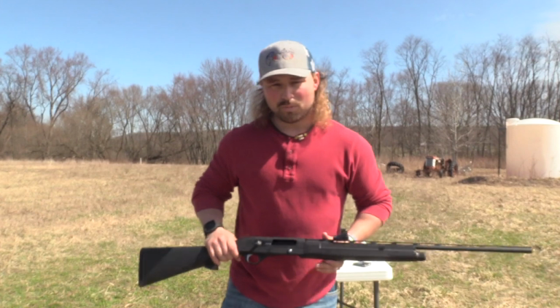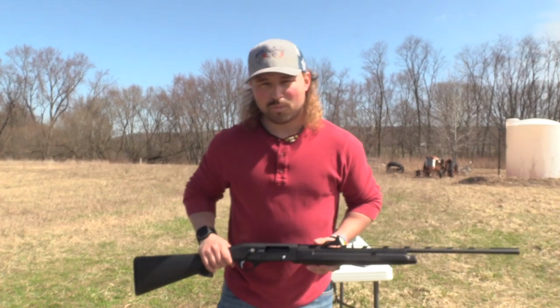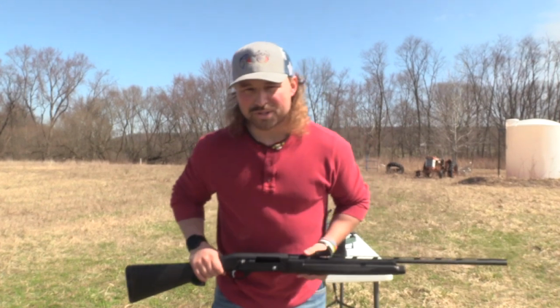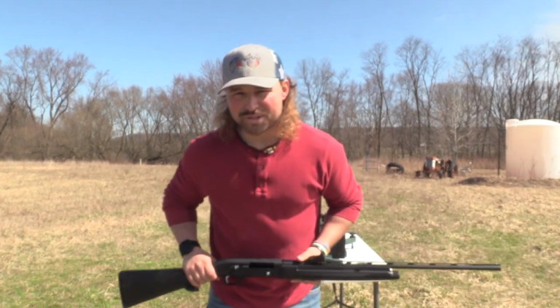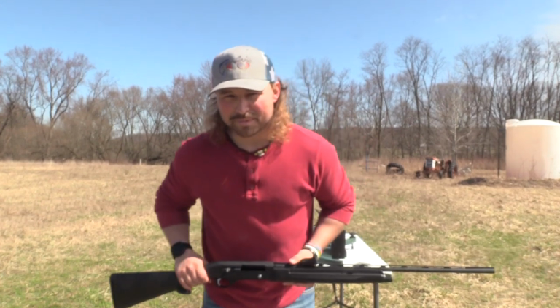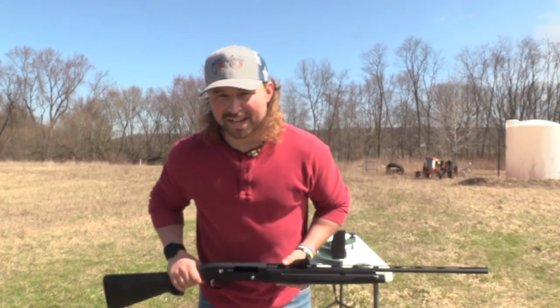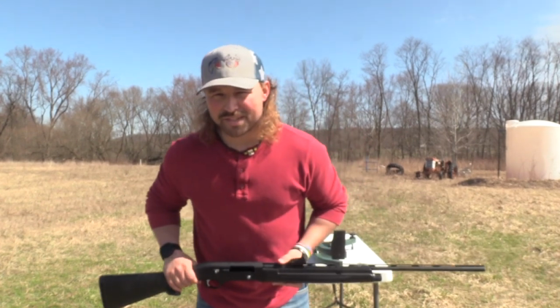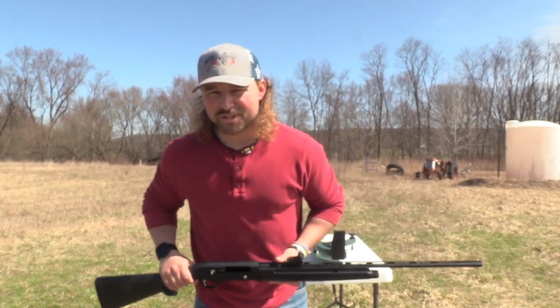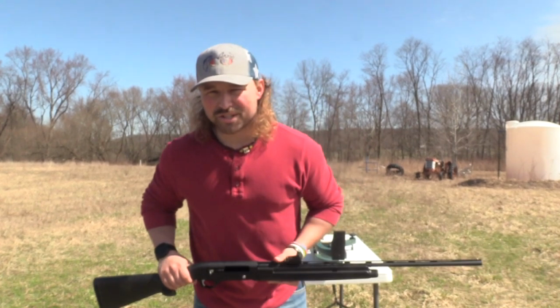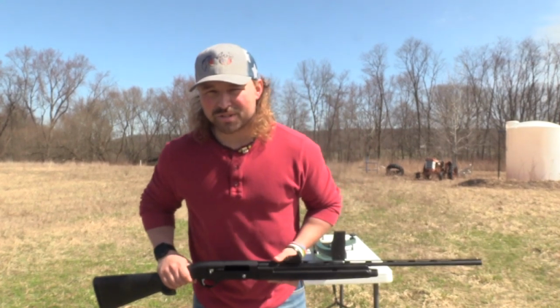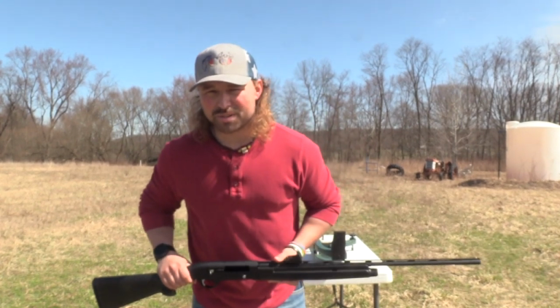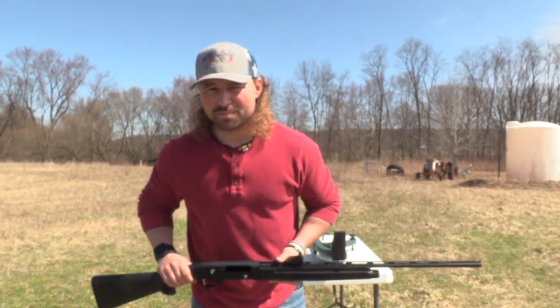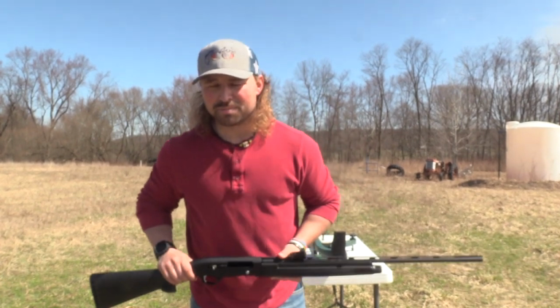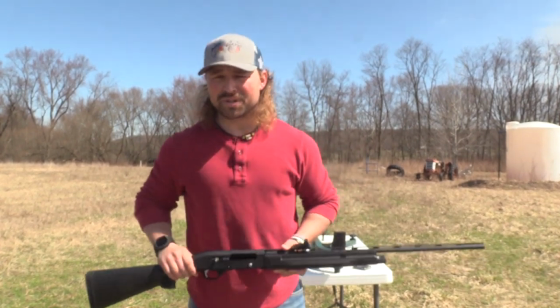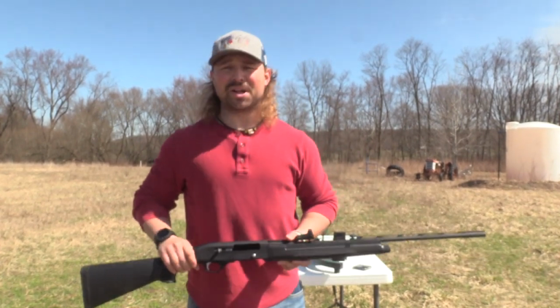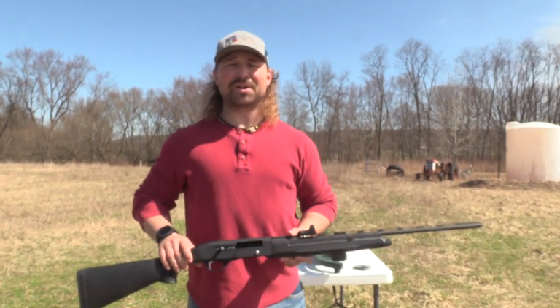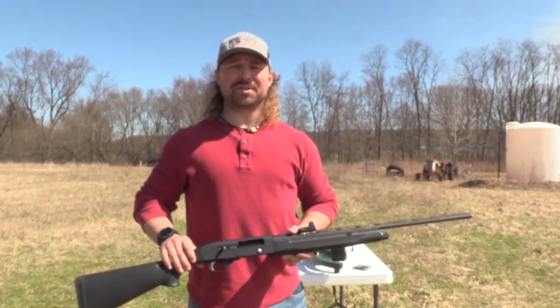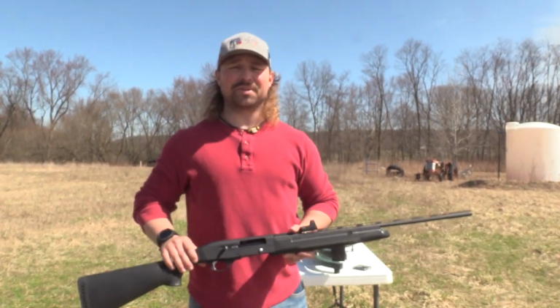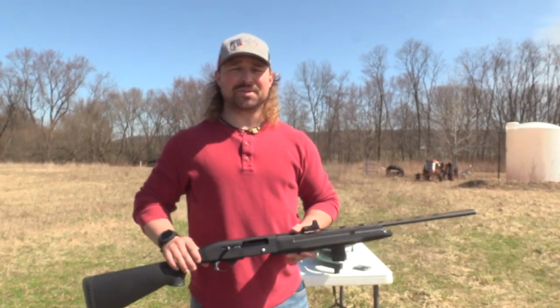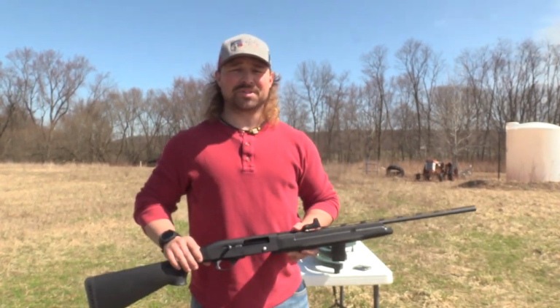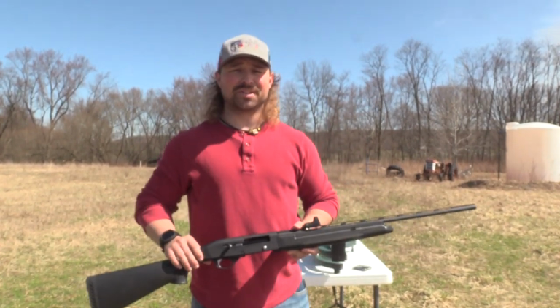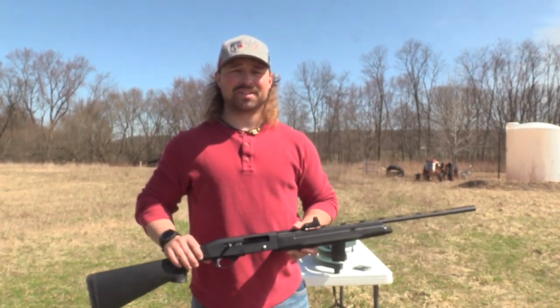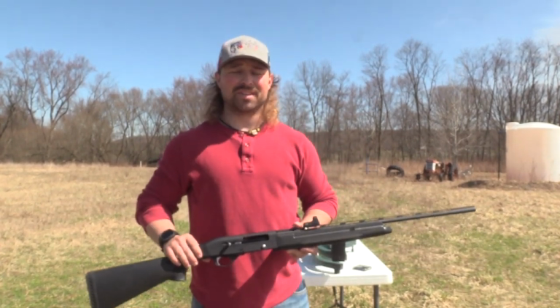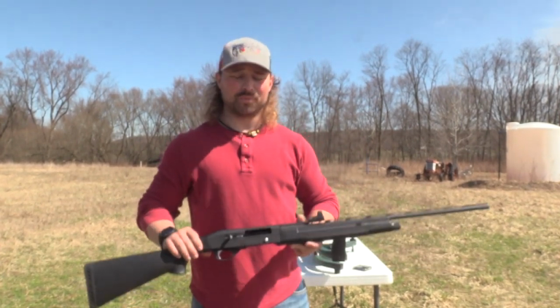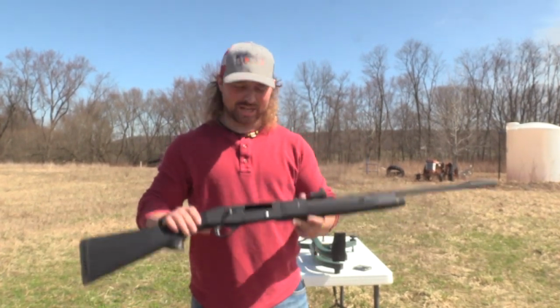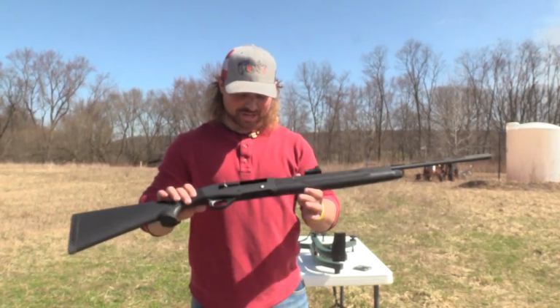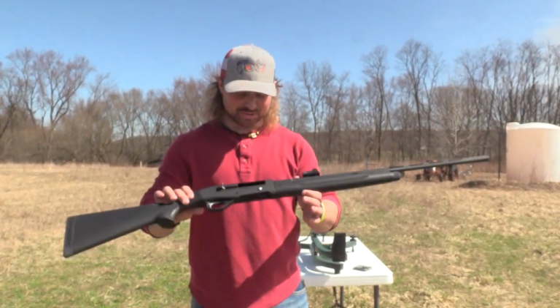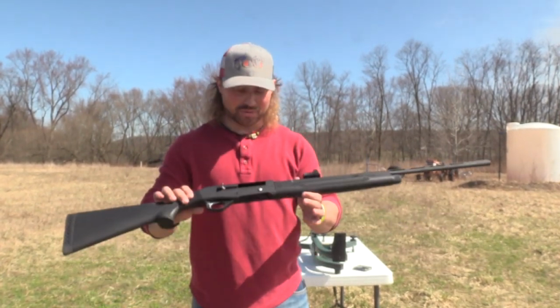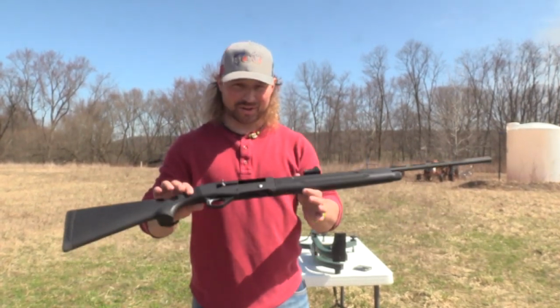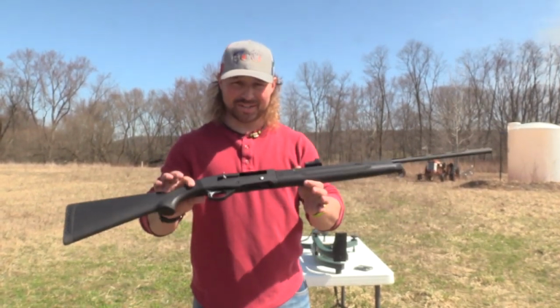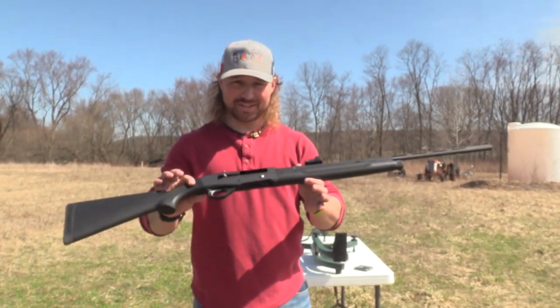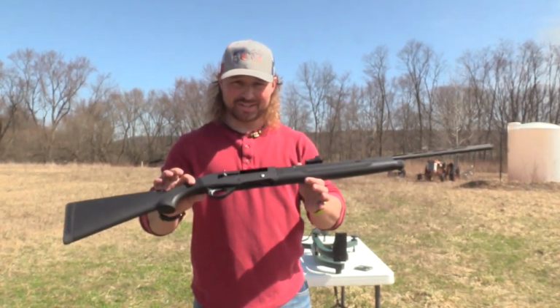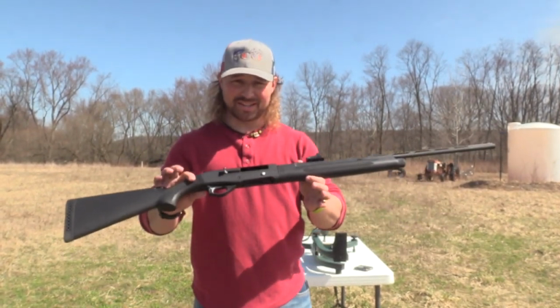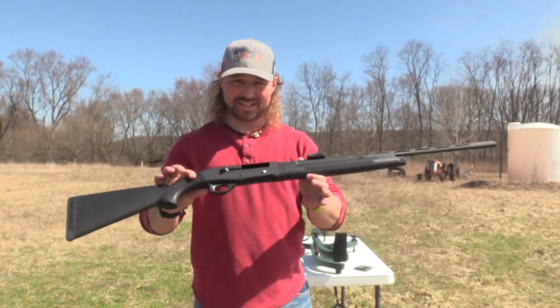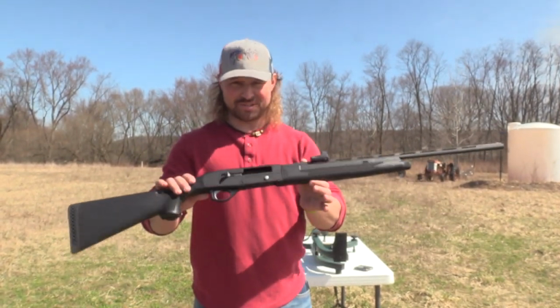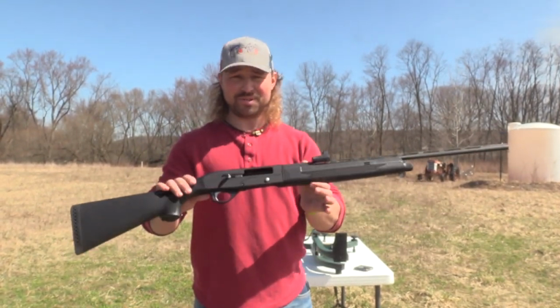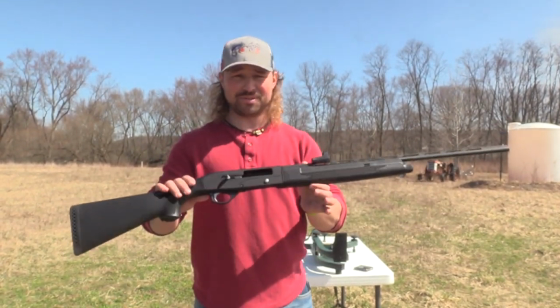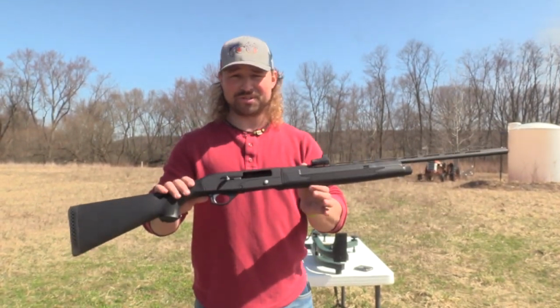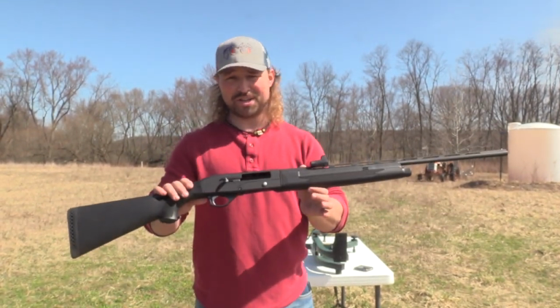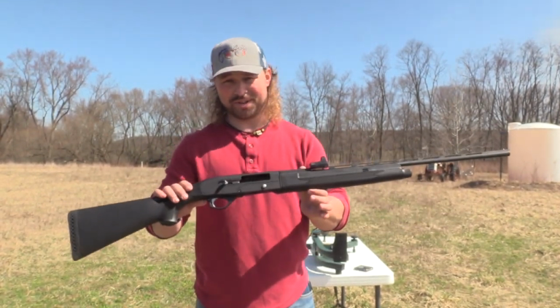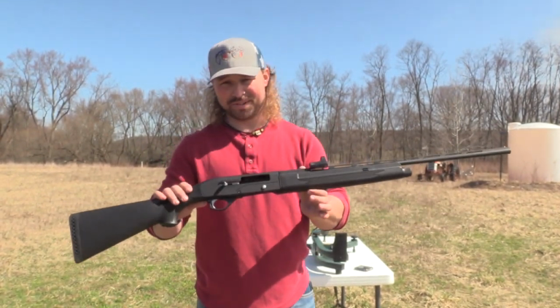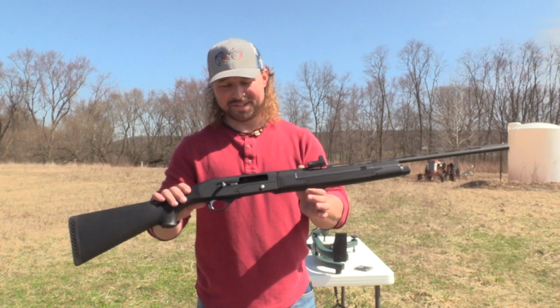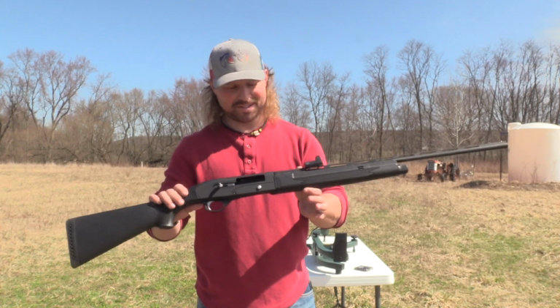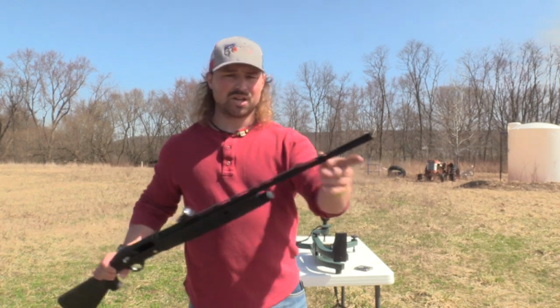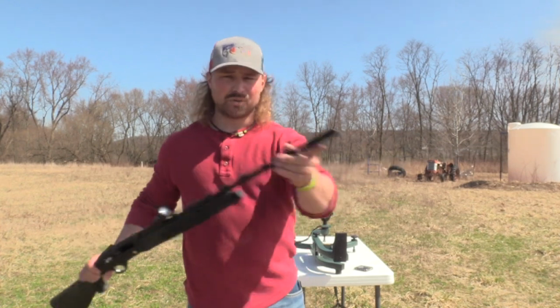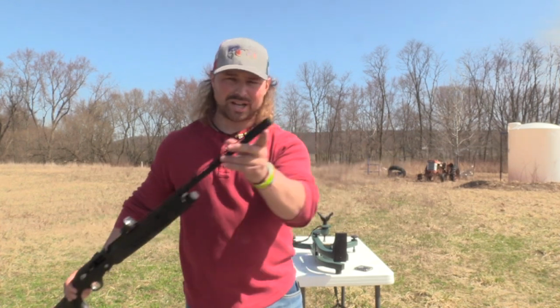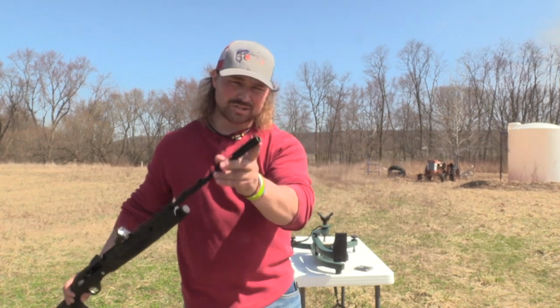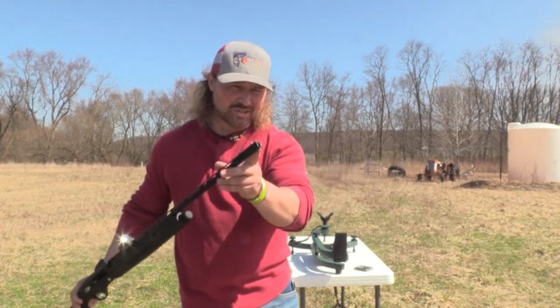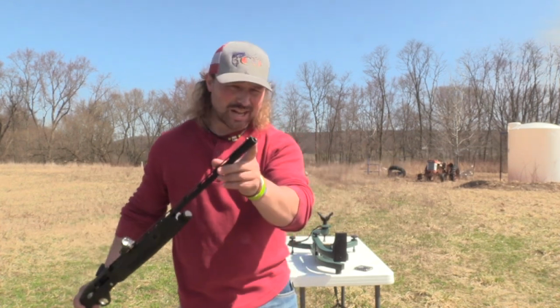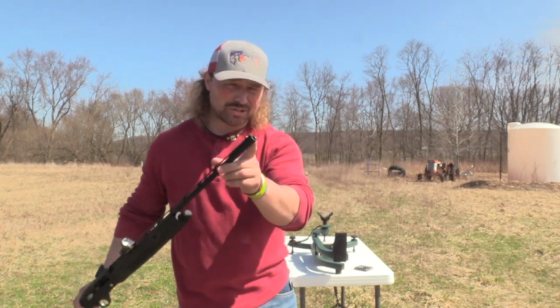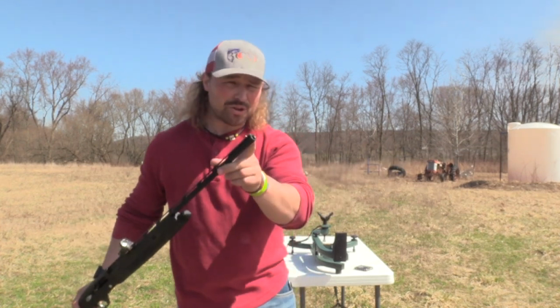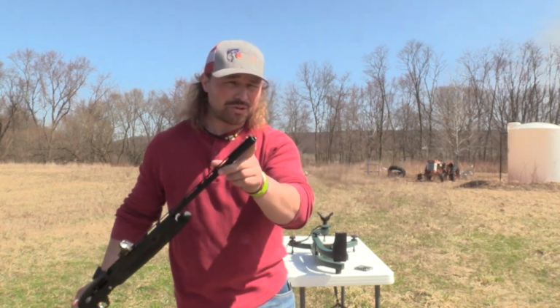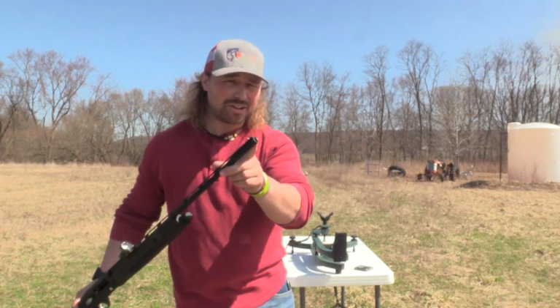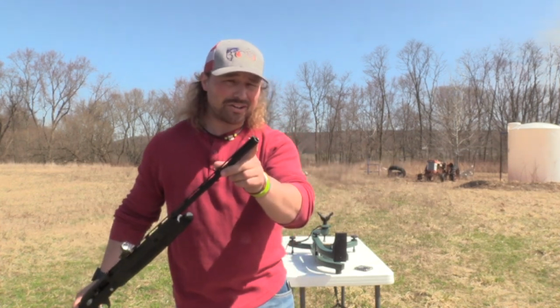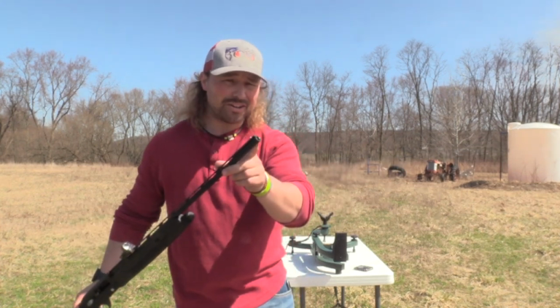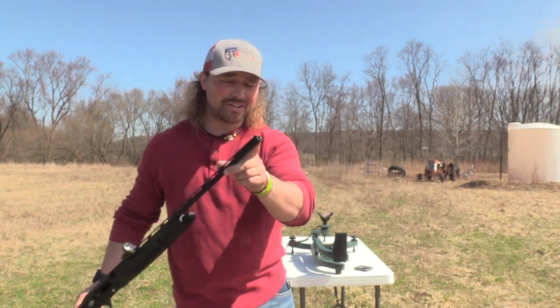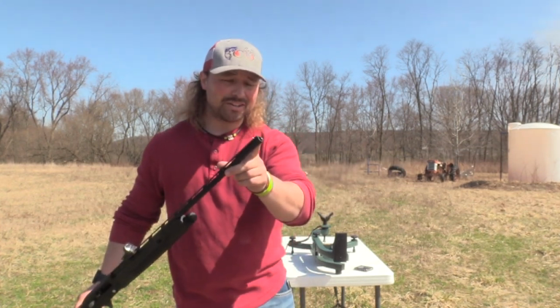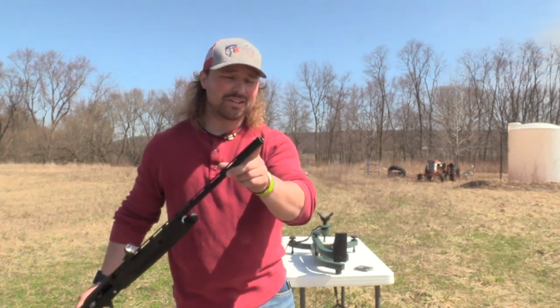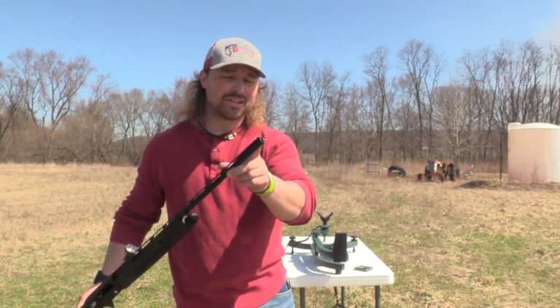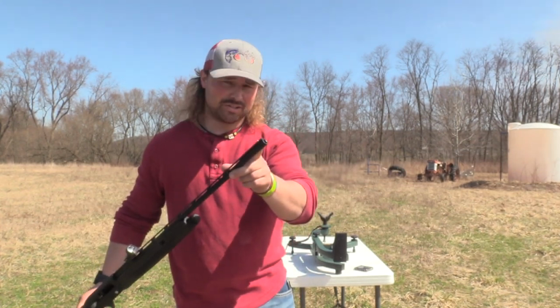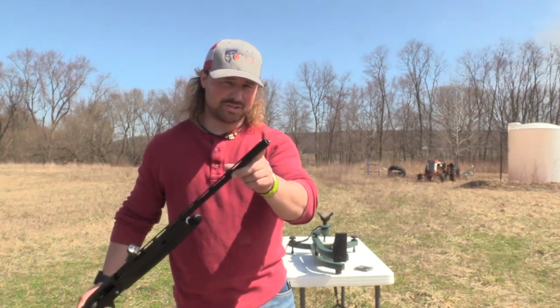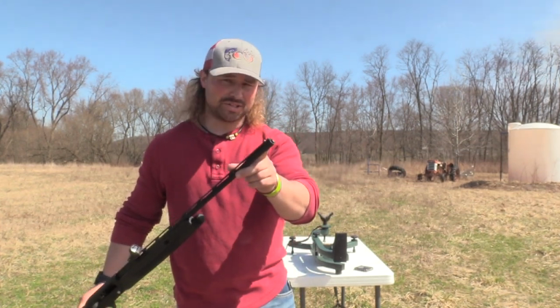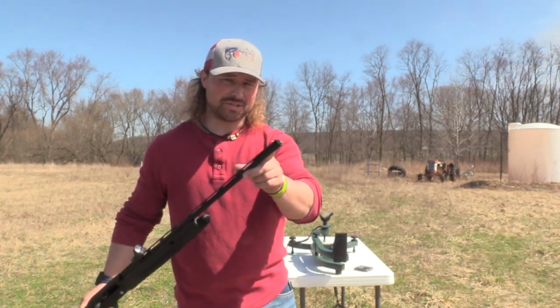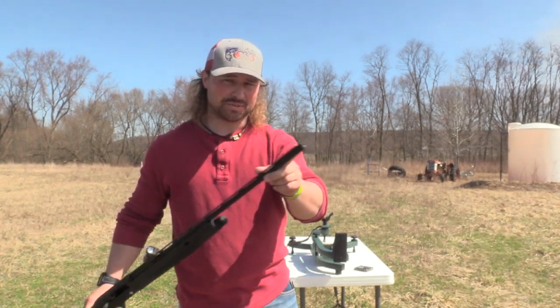What's up guys, Jake Sleason, Blue Collar Doors. We got a toy that's new to the channel. We got the stock choke in there, stay tuned.